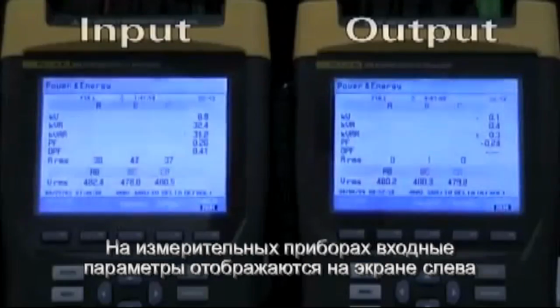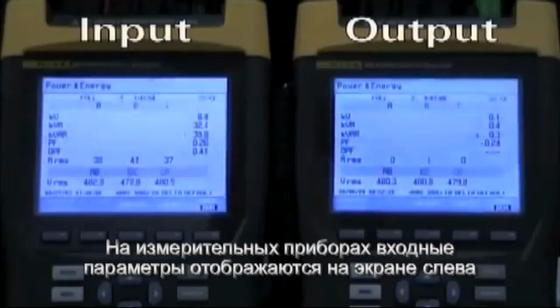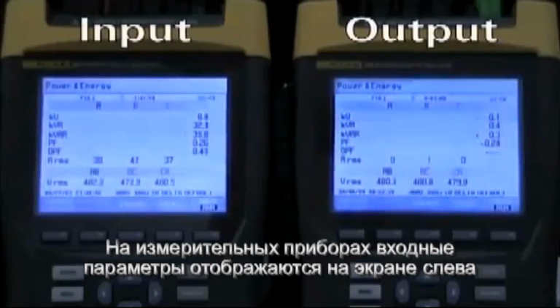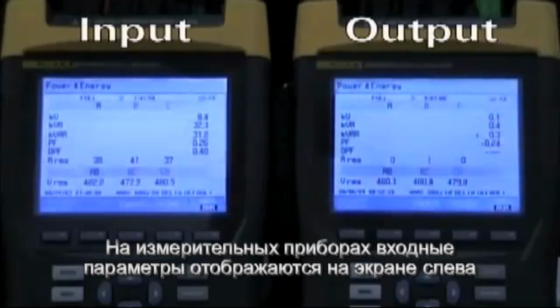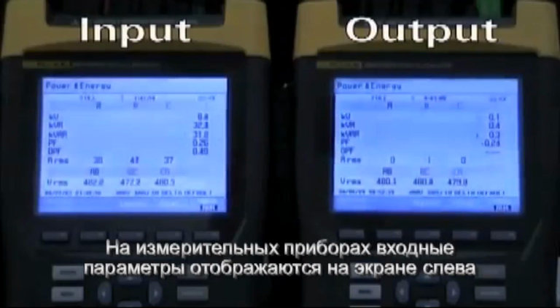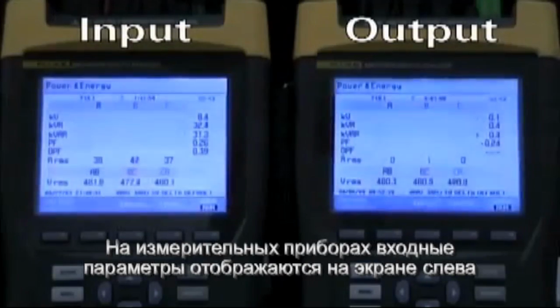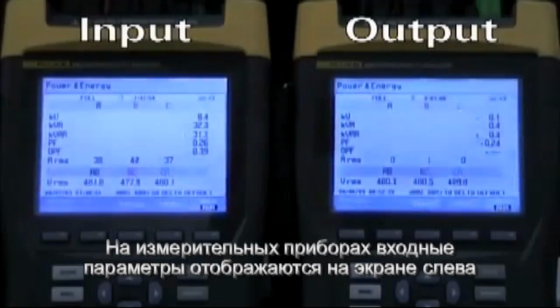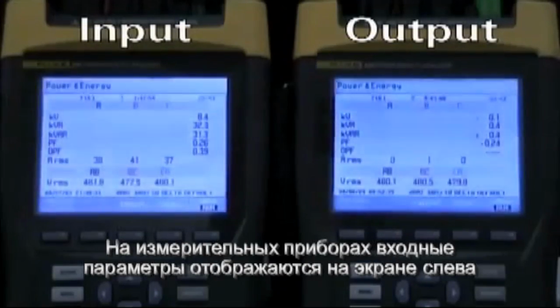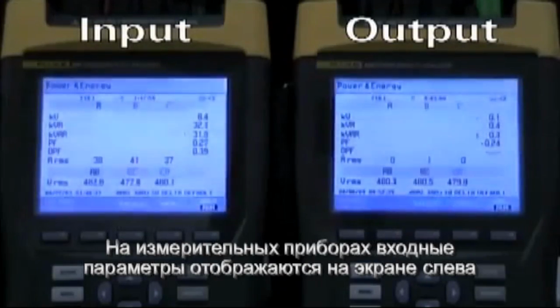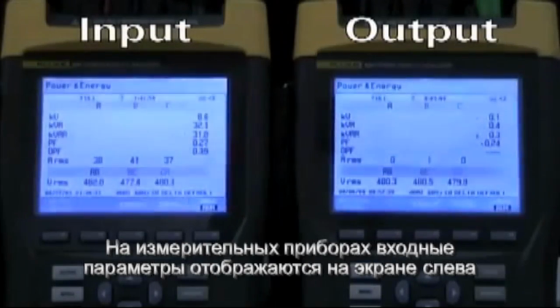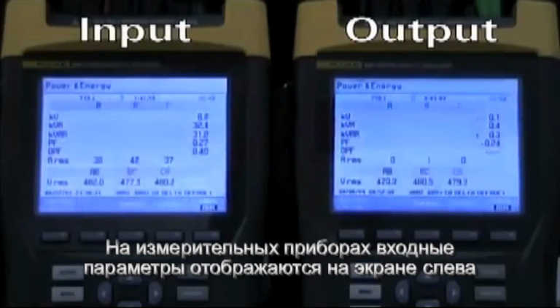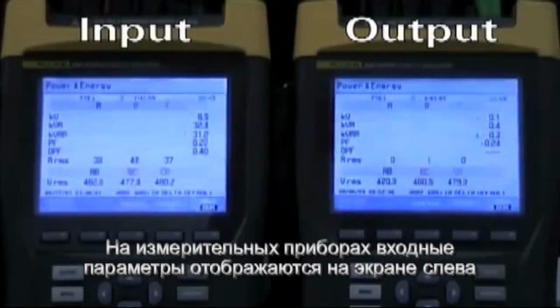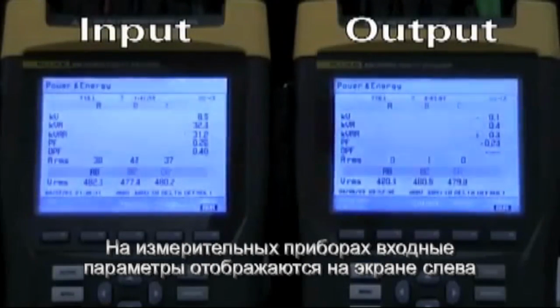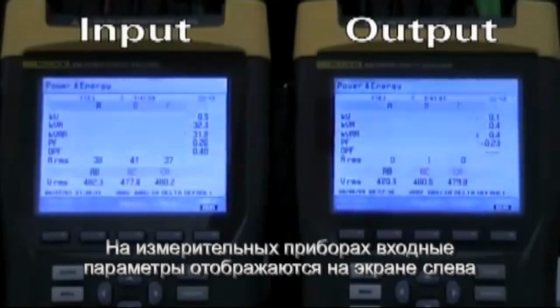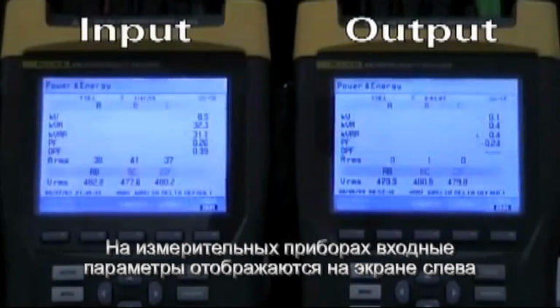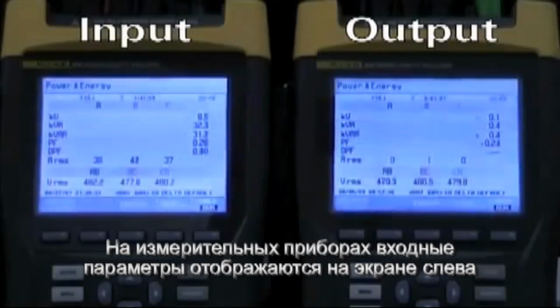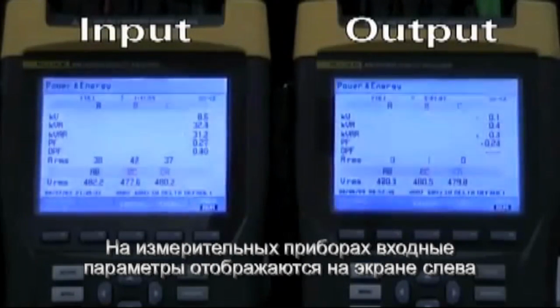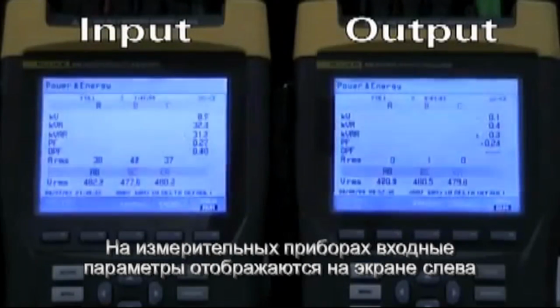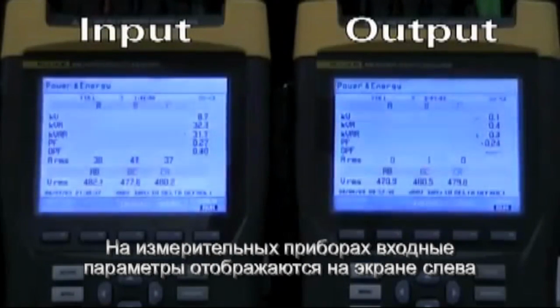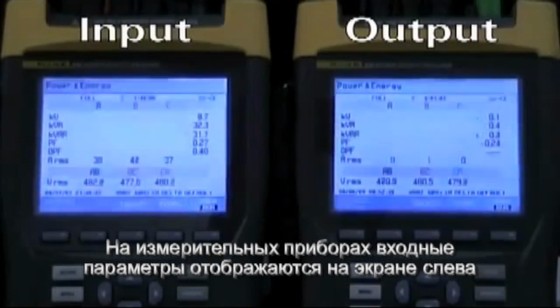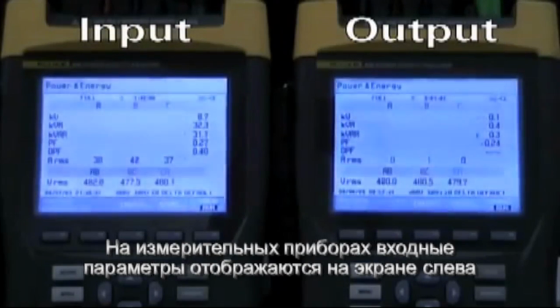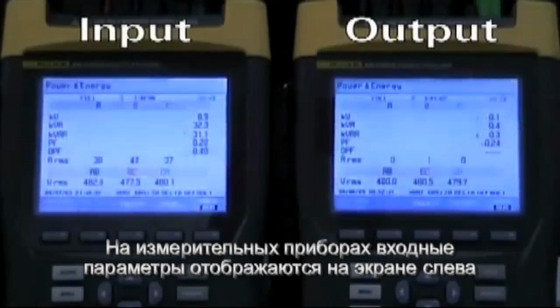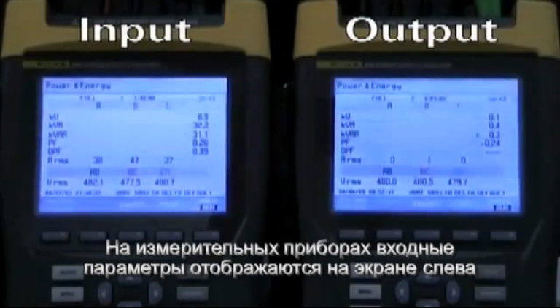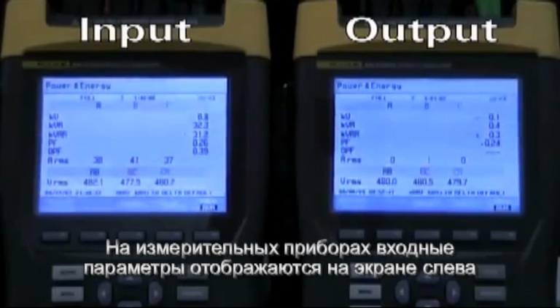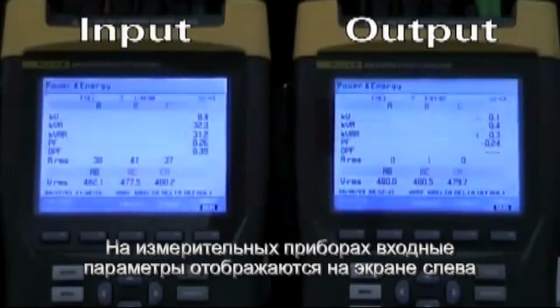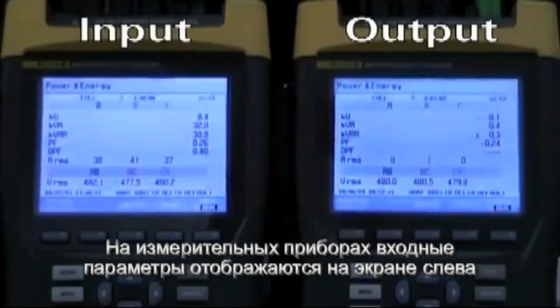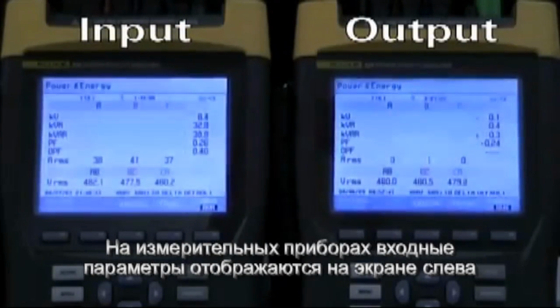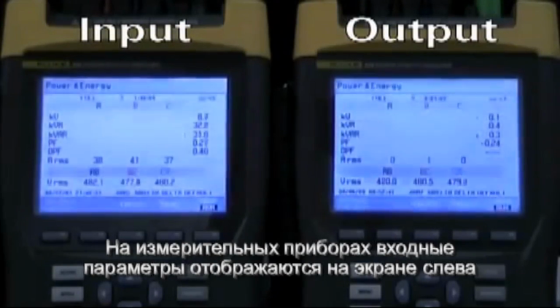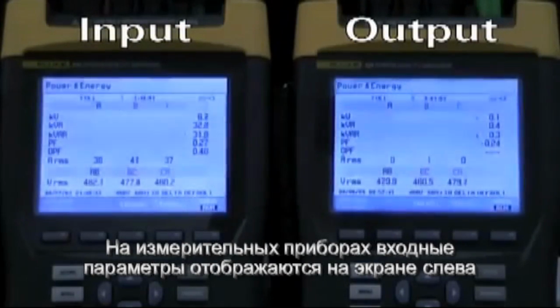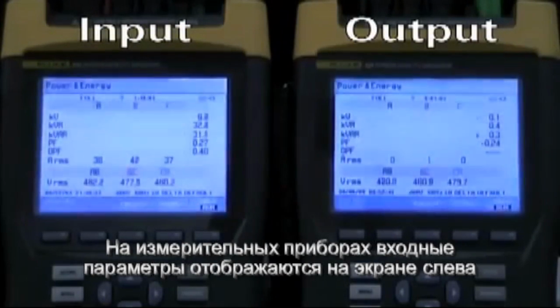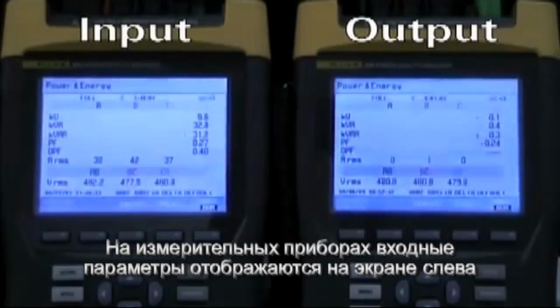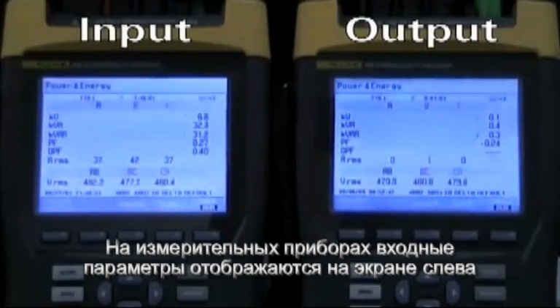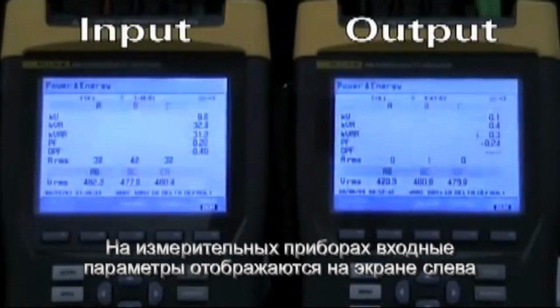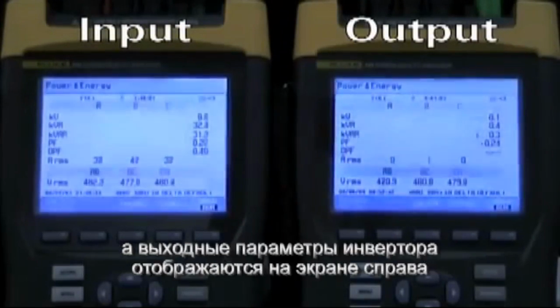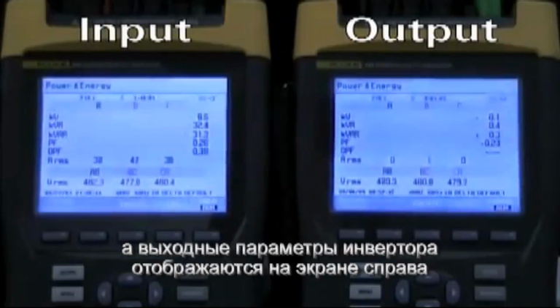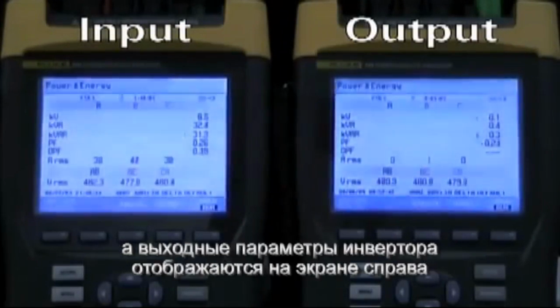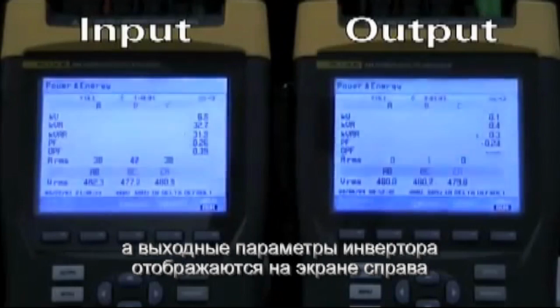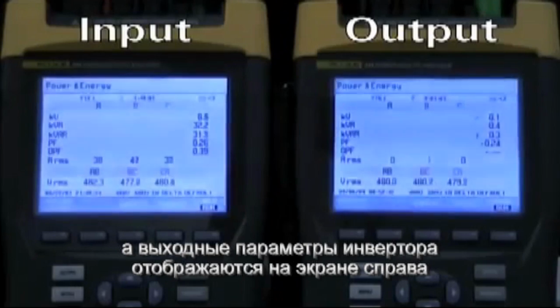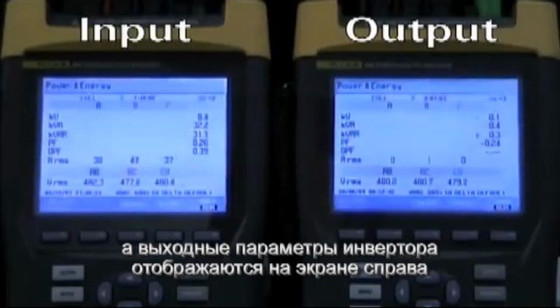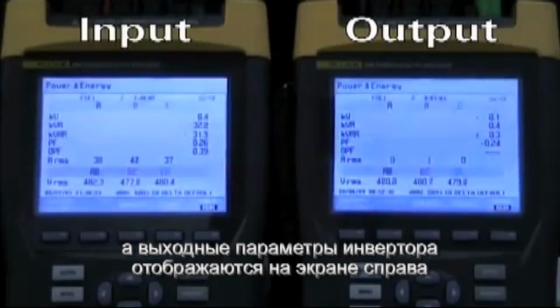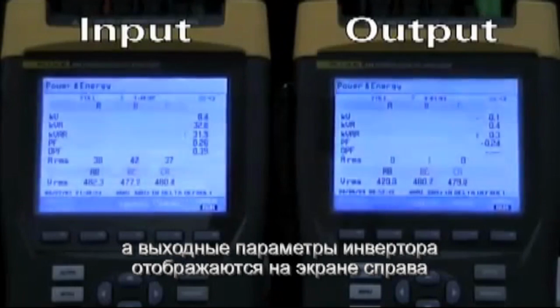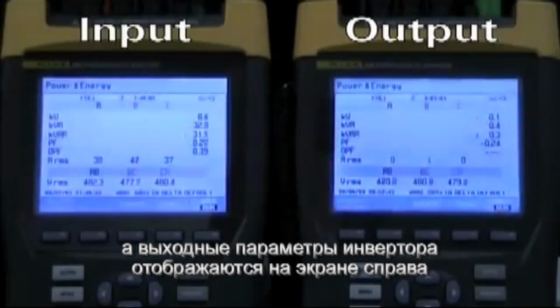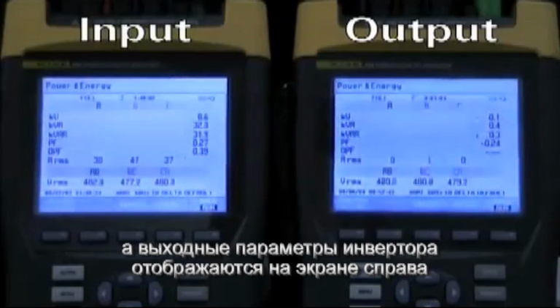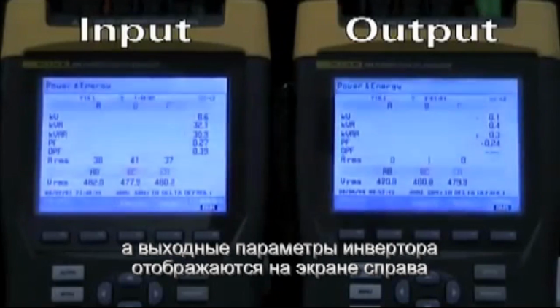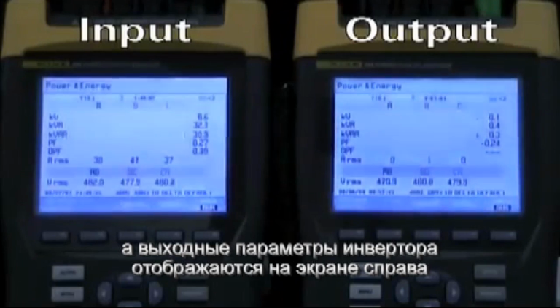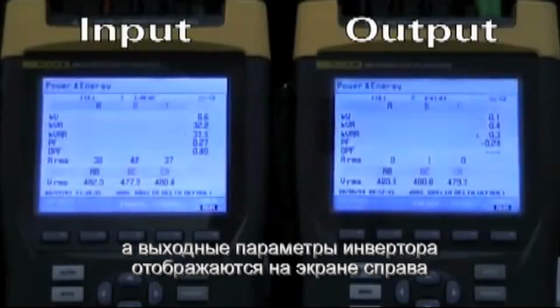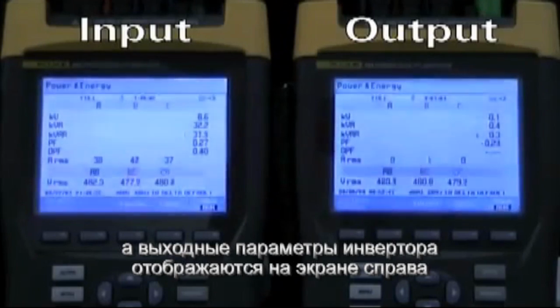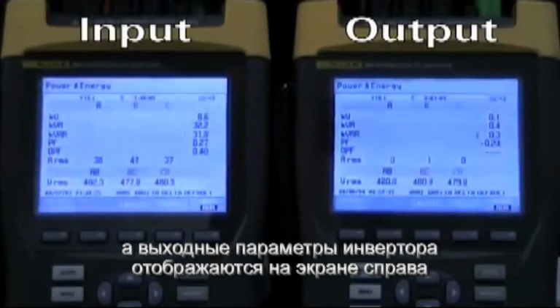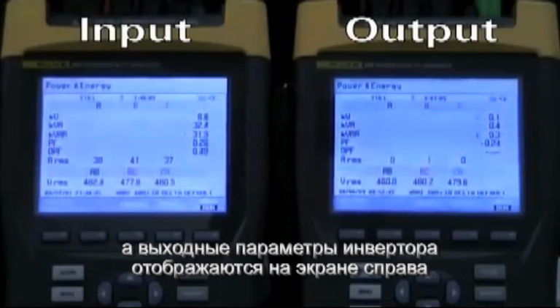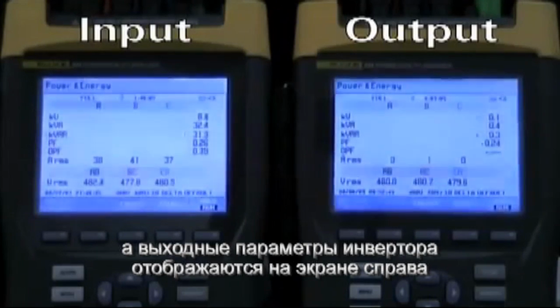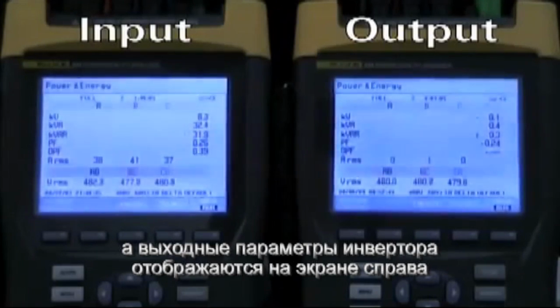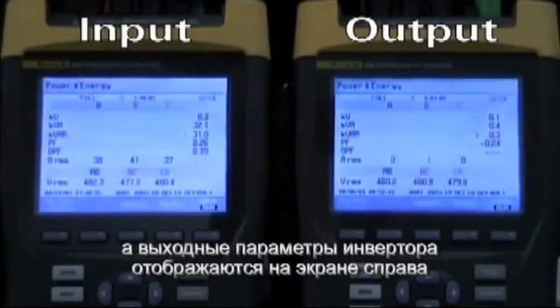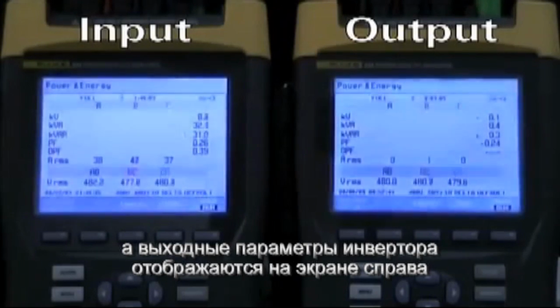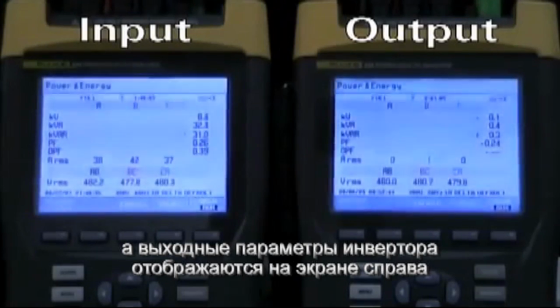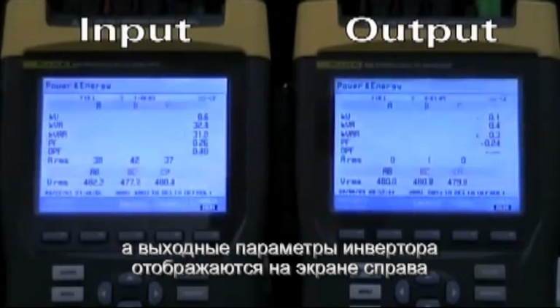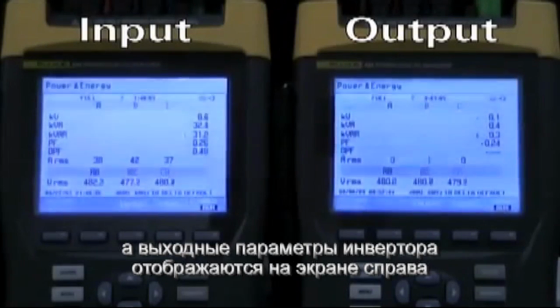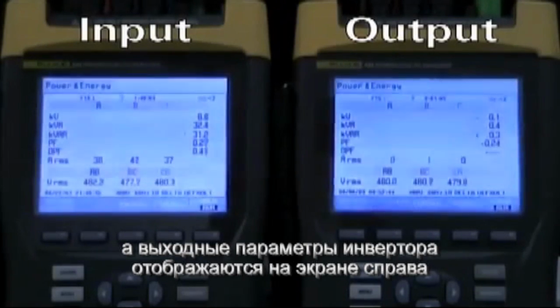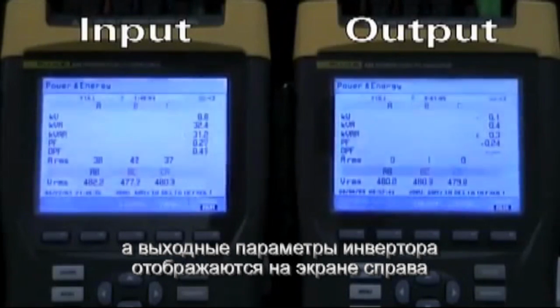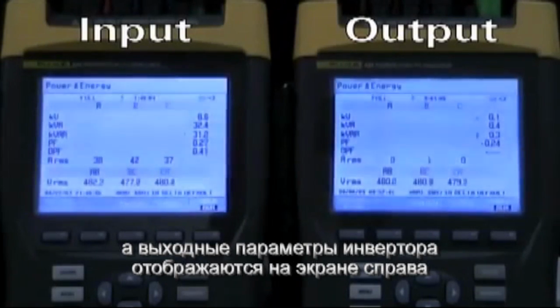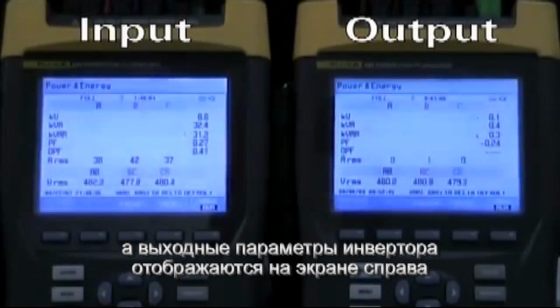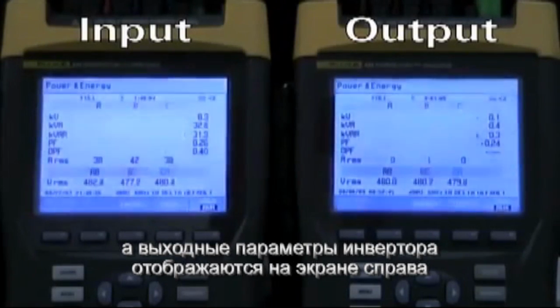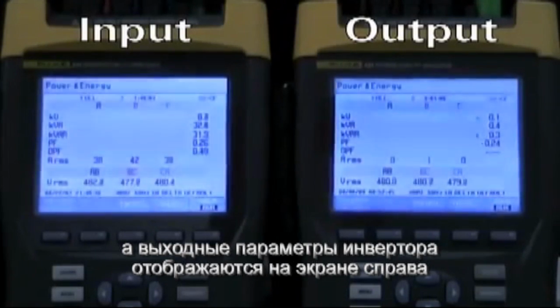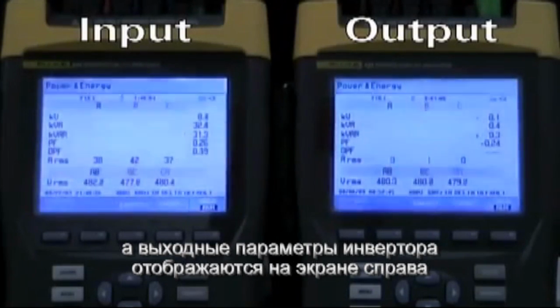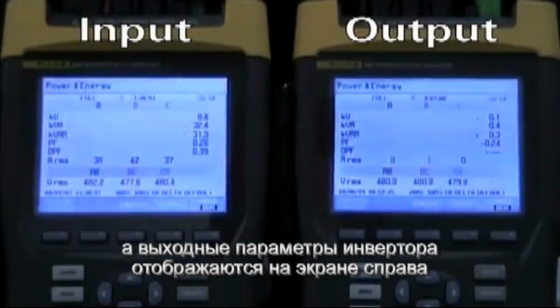Now we have our metering set up, with the input metering on the left and the UPS inverter output metering on the right.